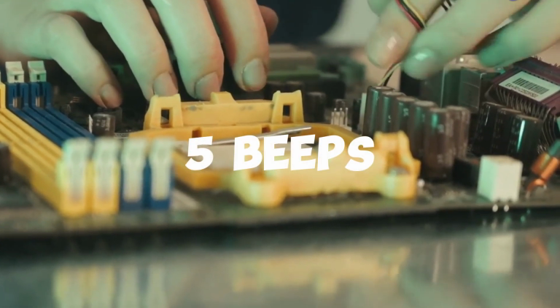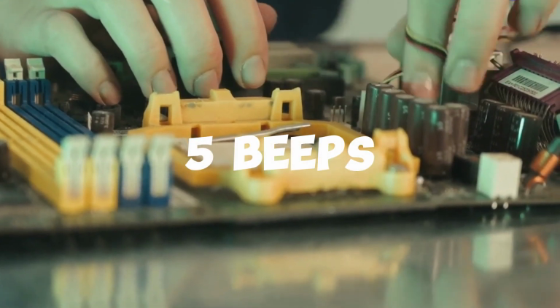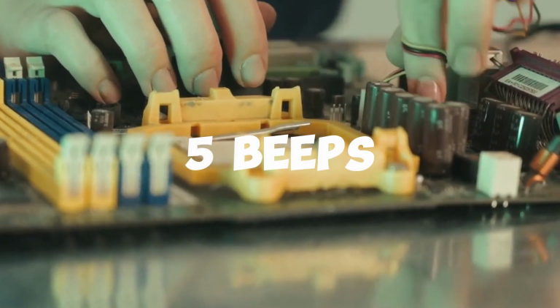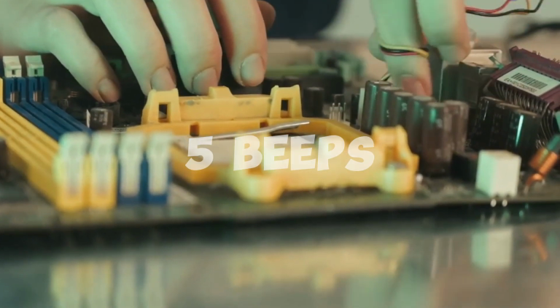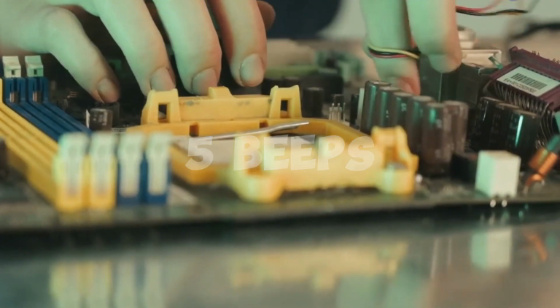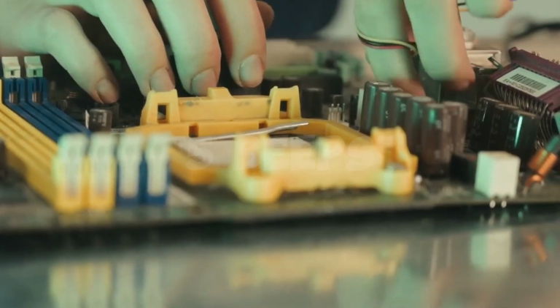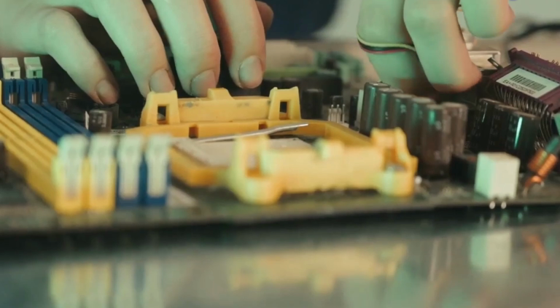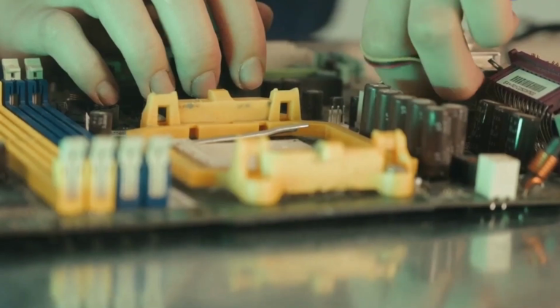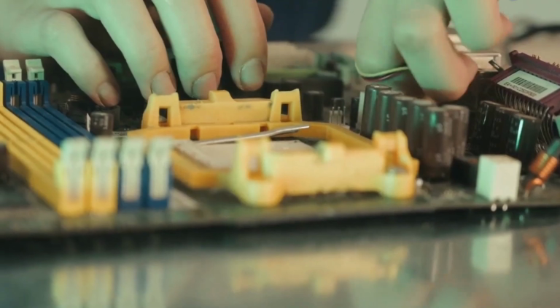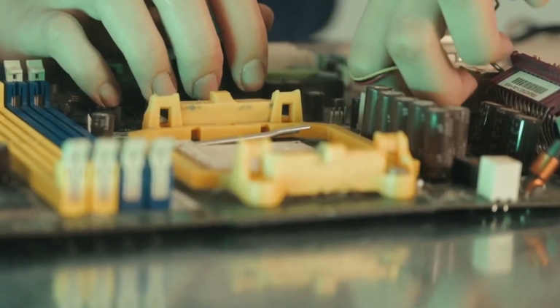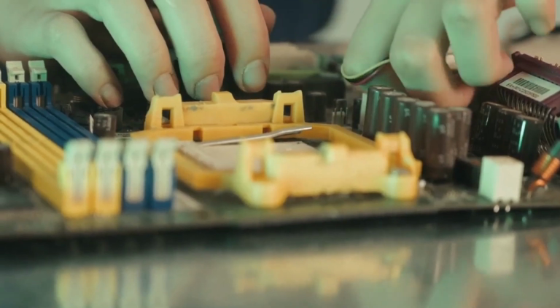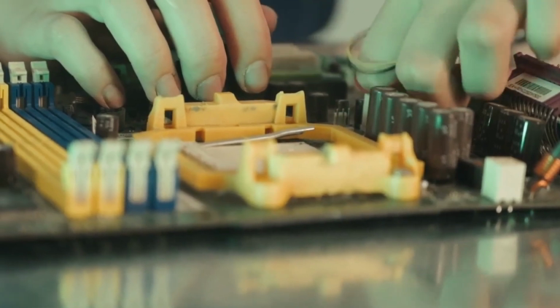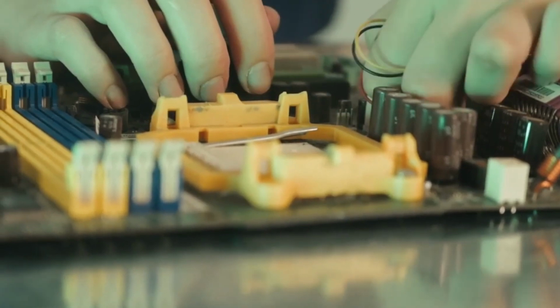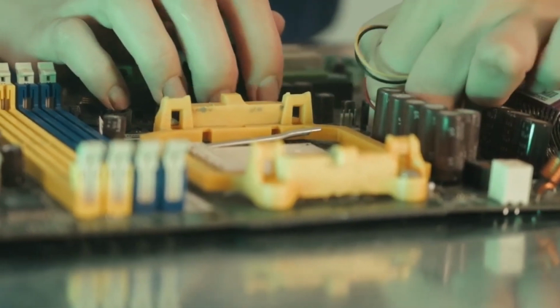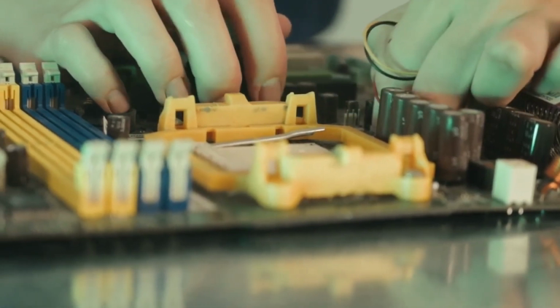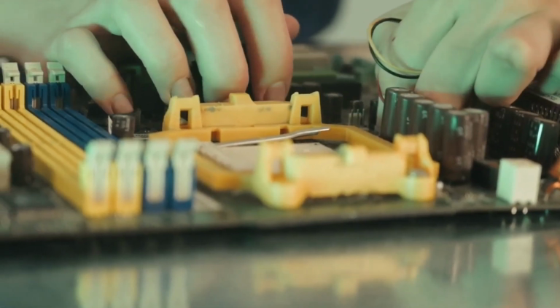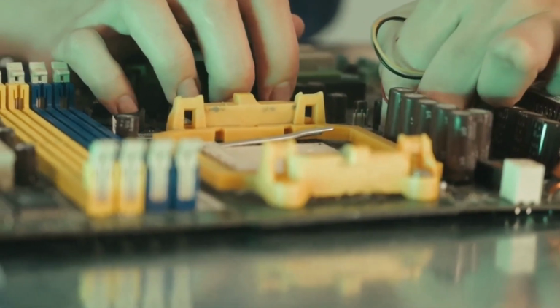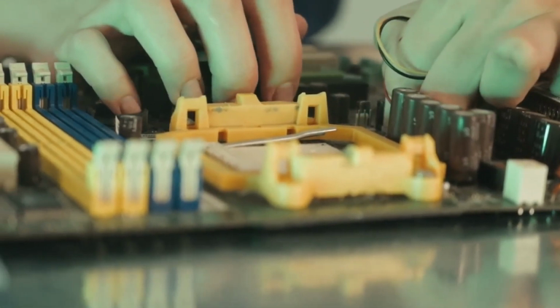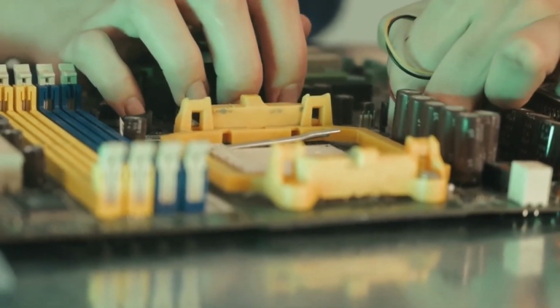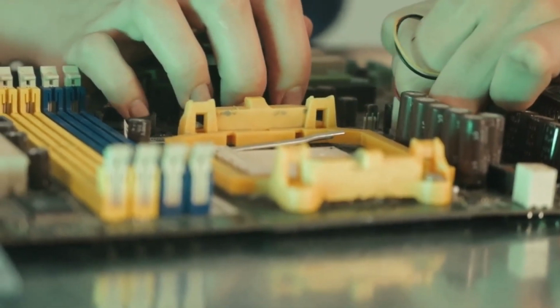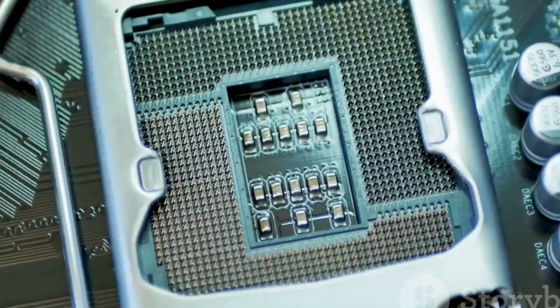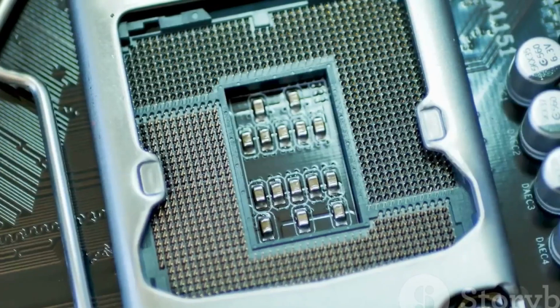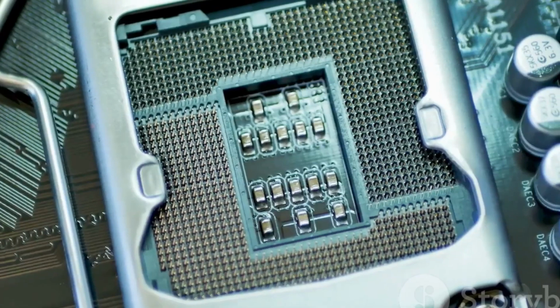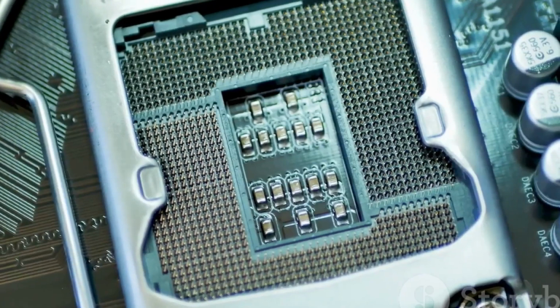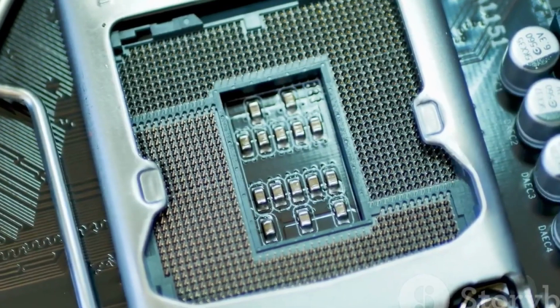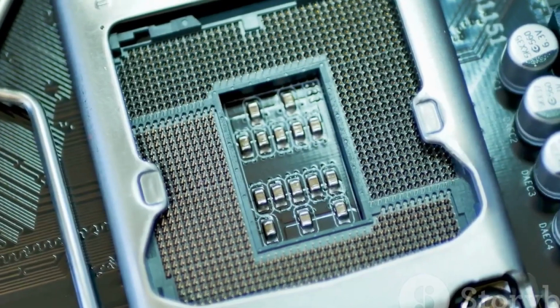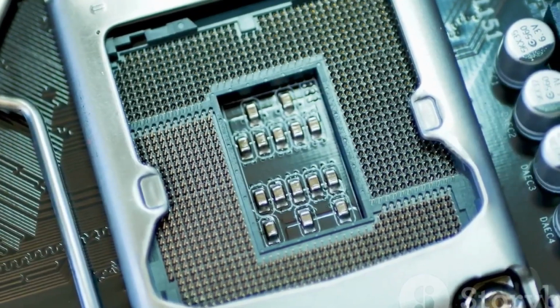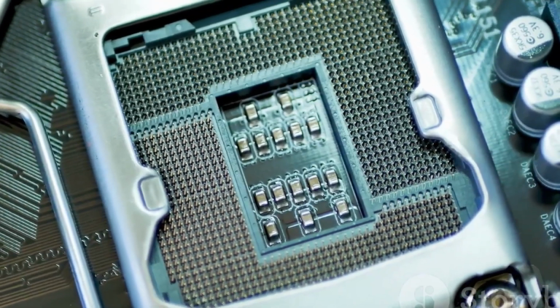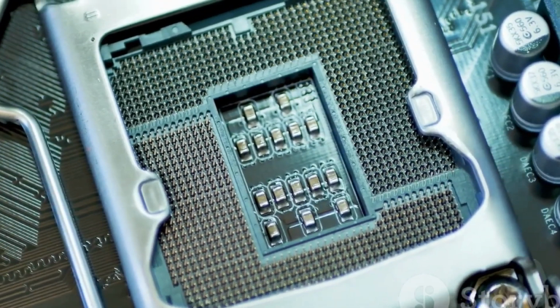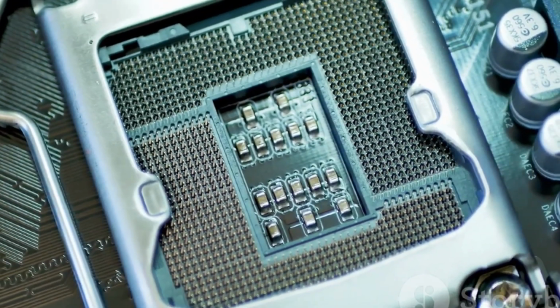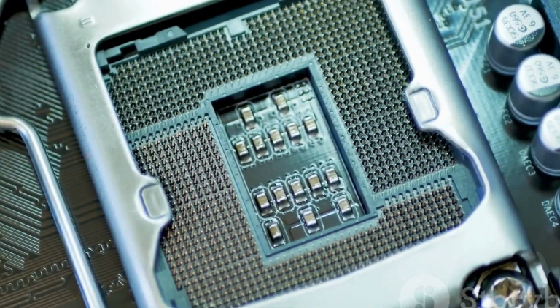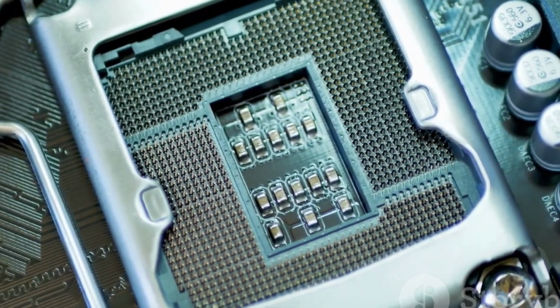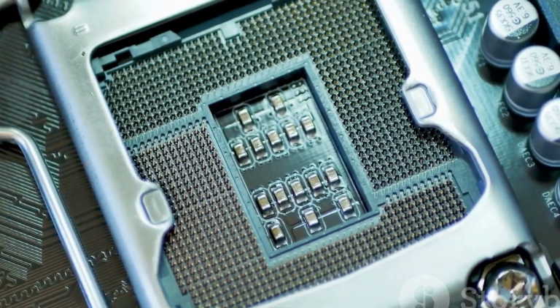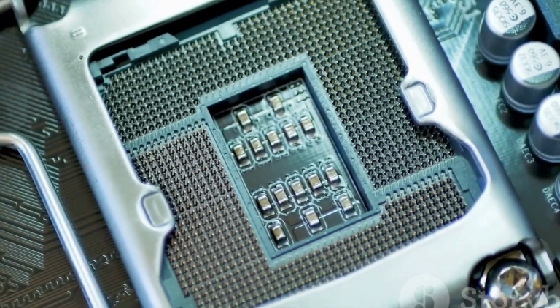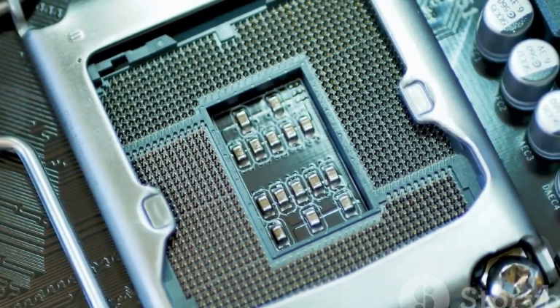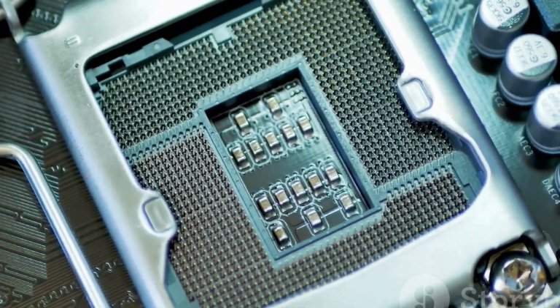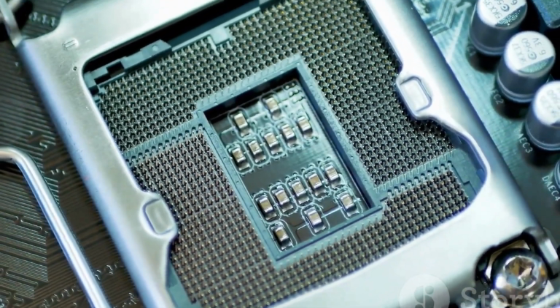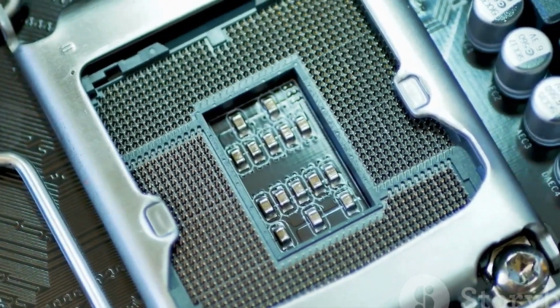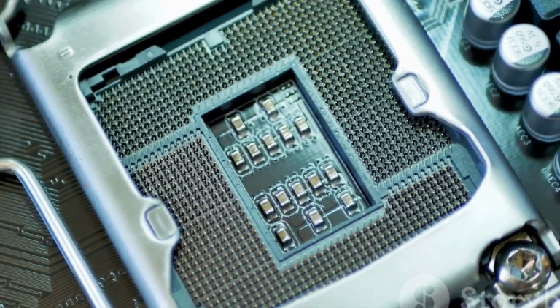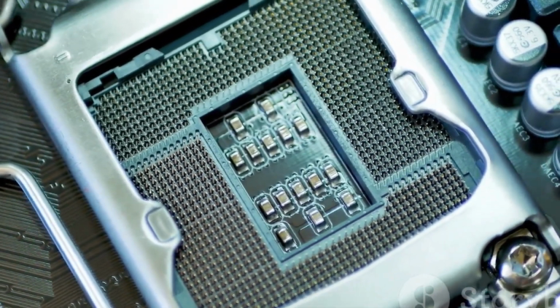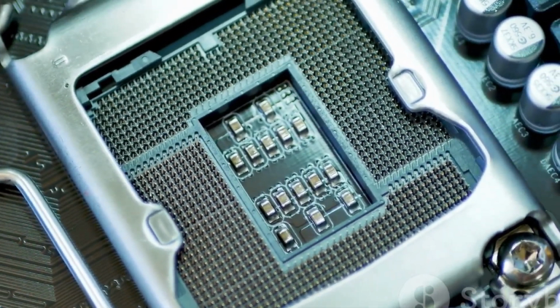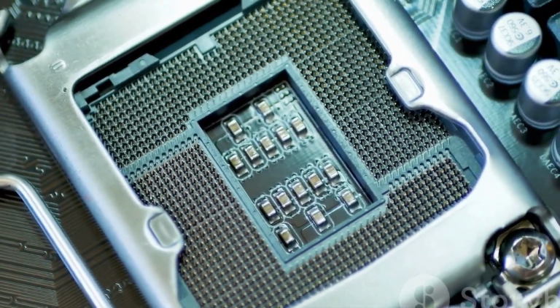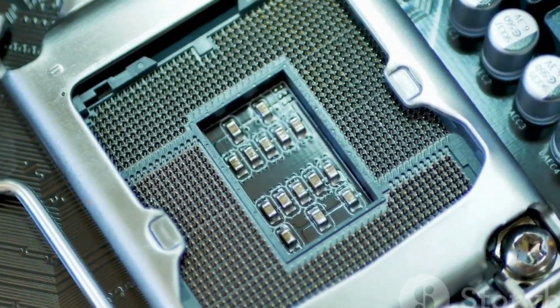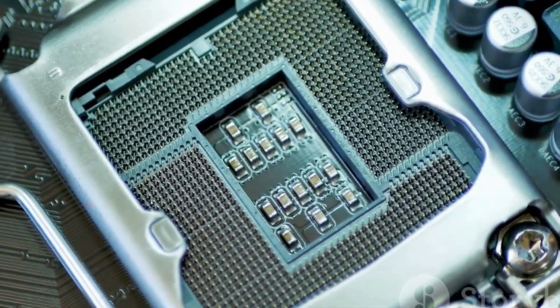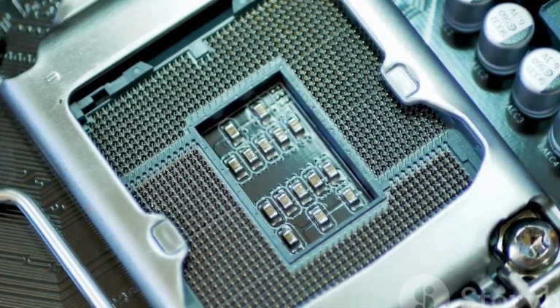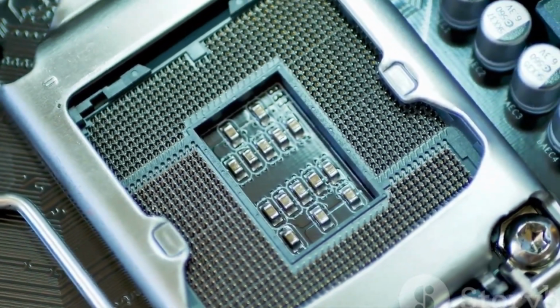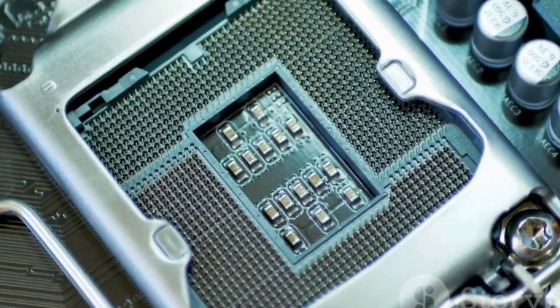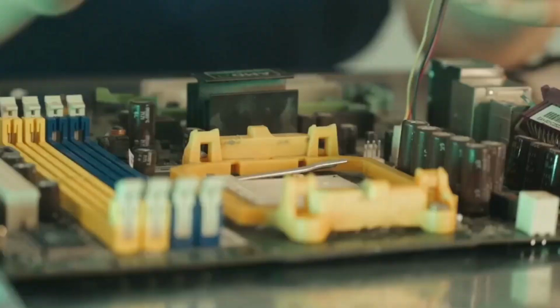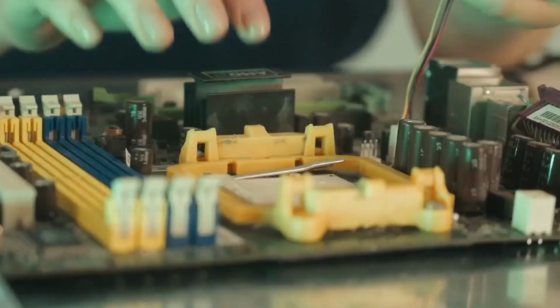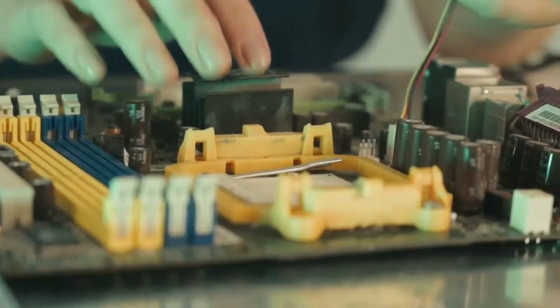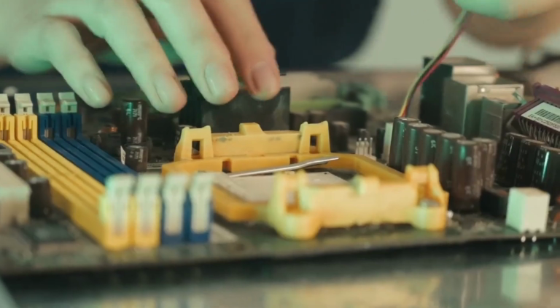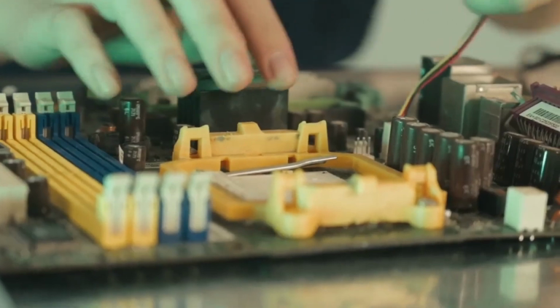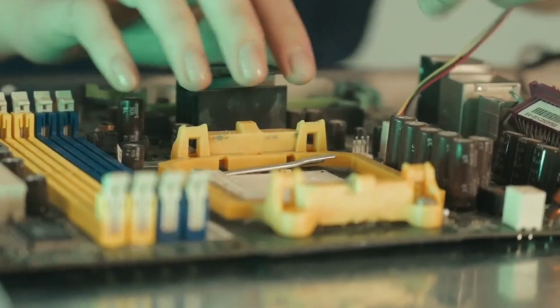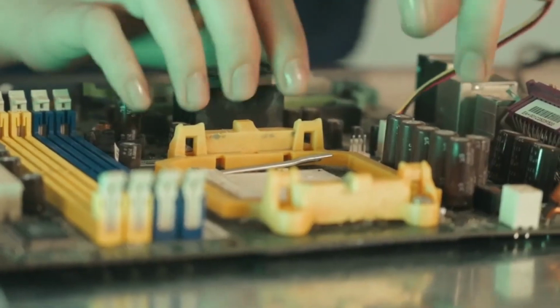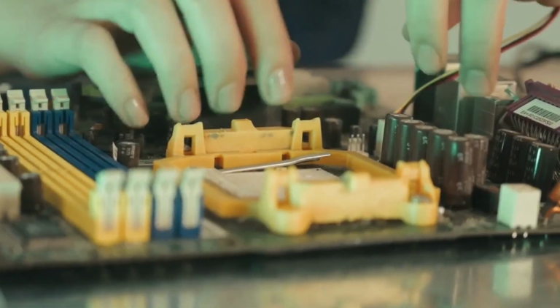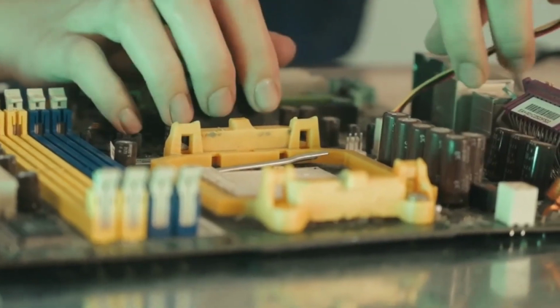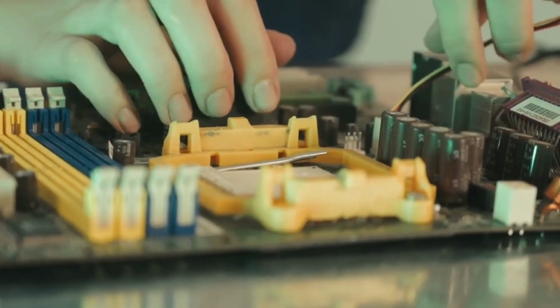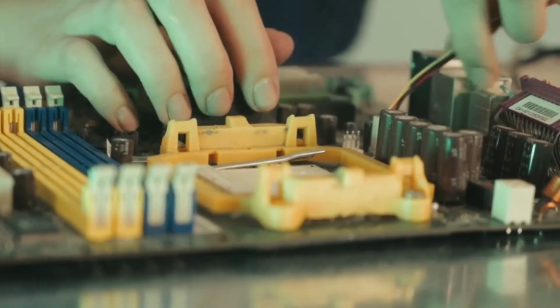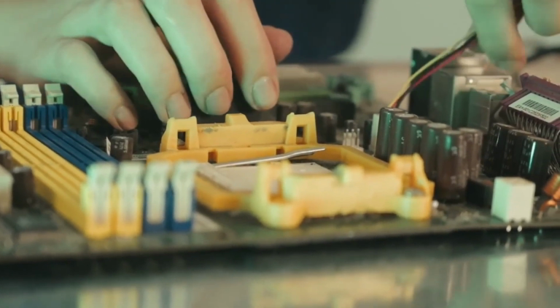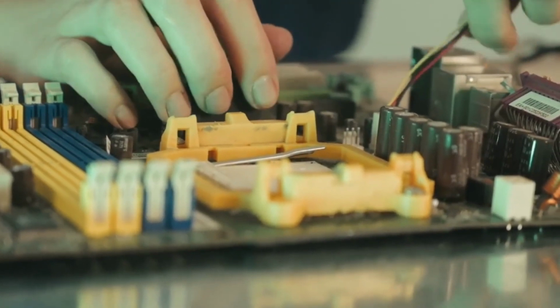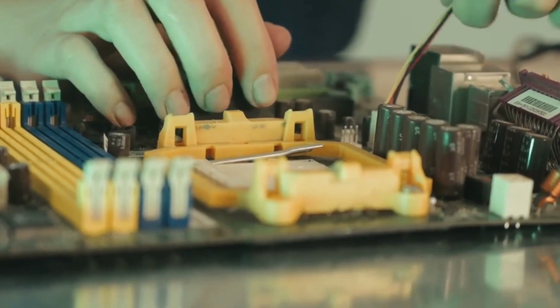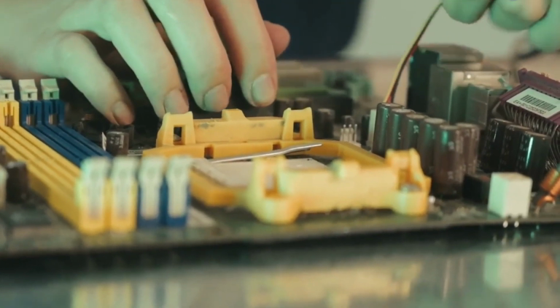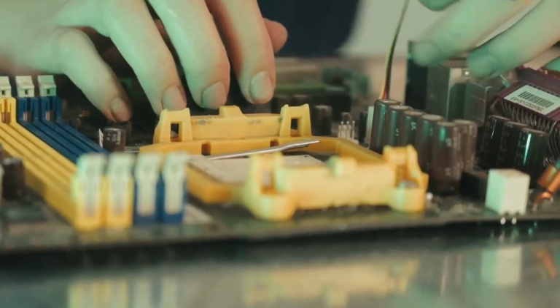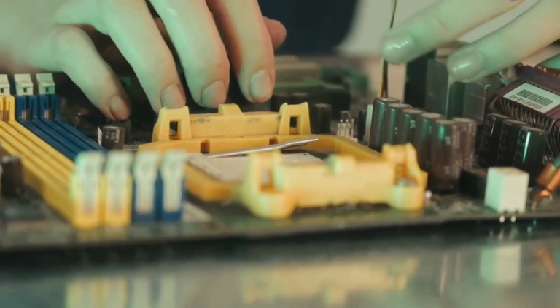Five beeps? That's a CPU error. Ensure your processor is seated correctly. If the problem persists, you might need to replace the CPU.